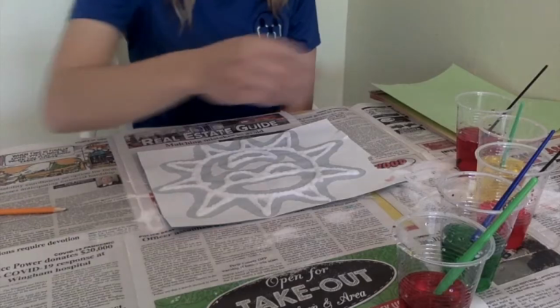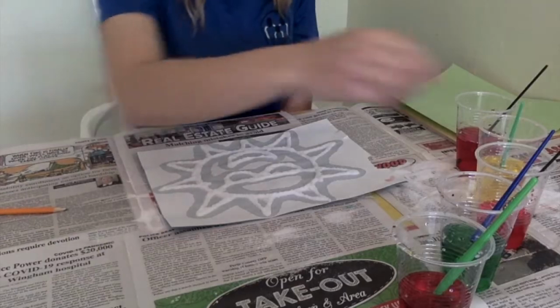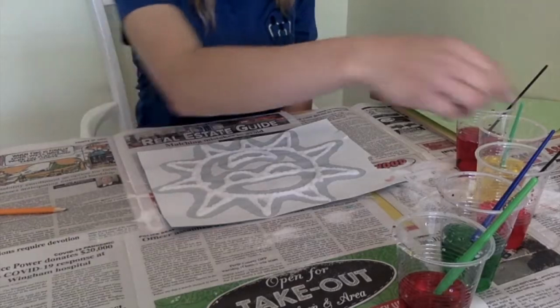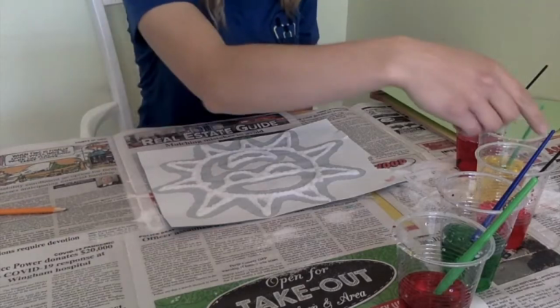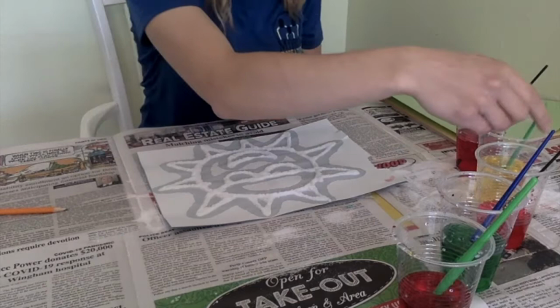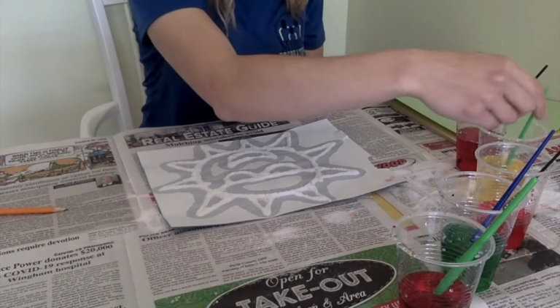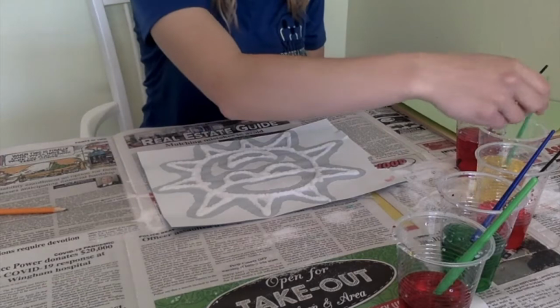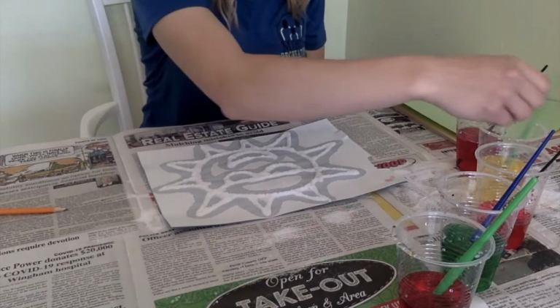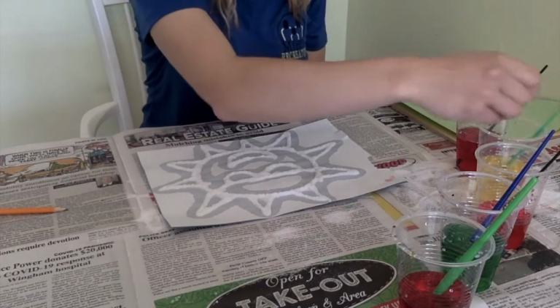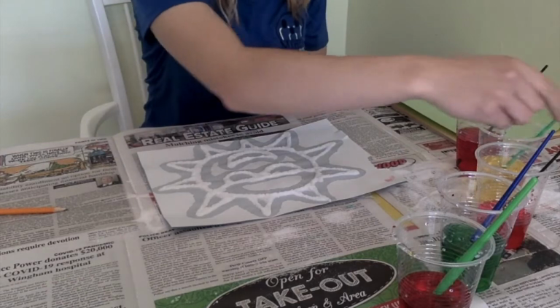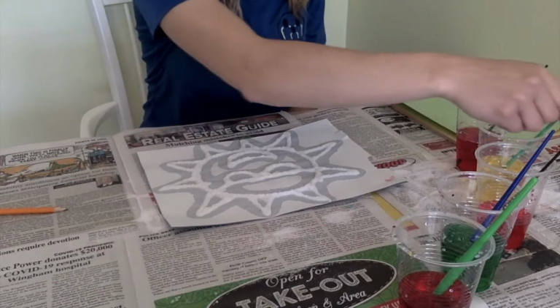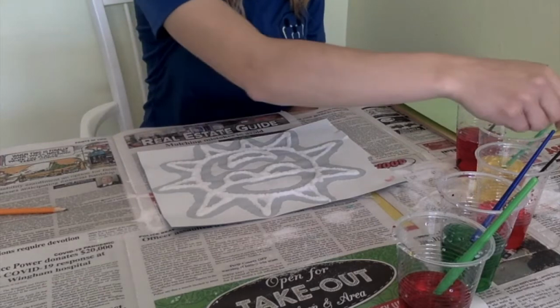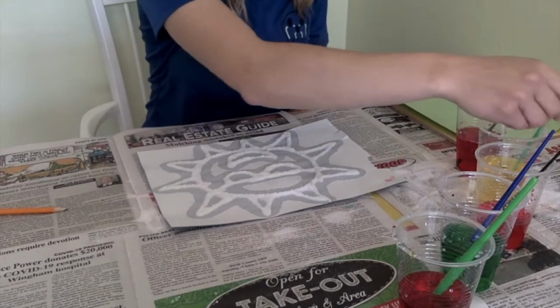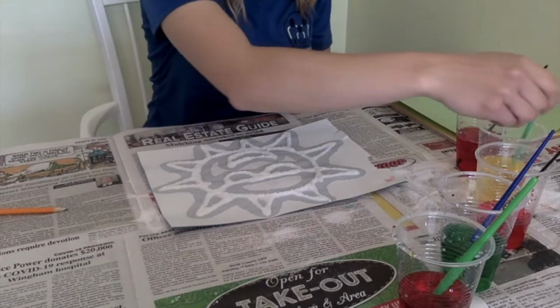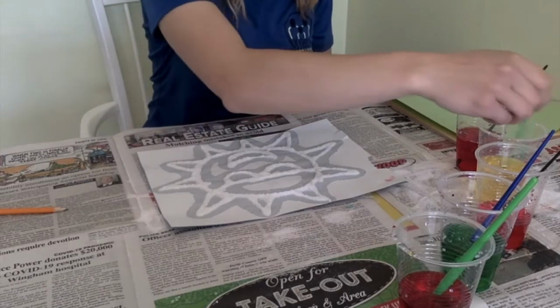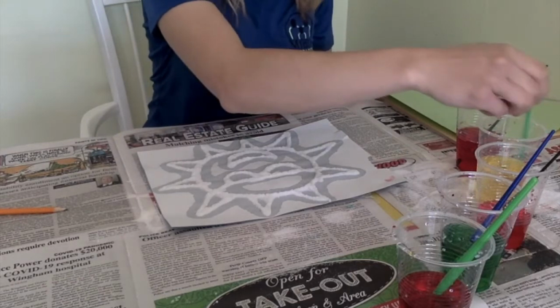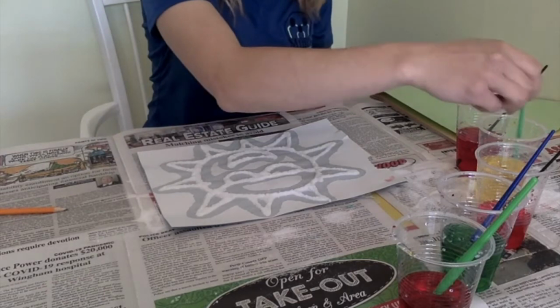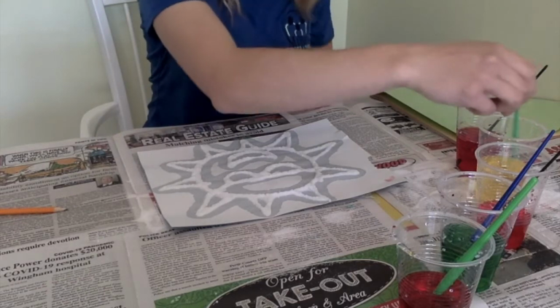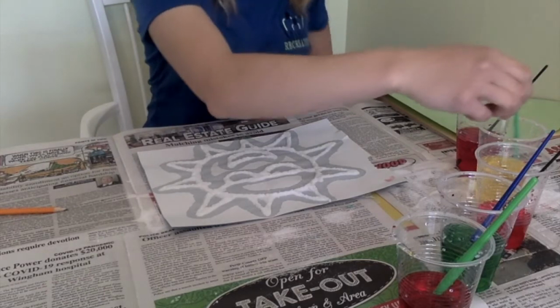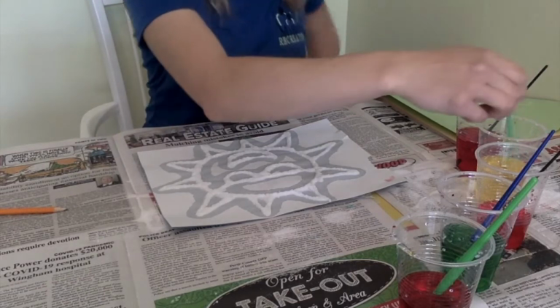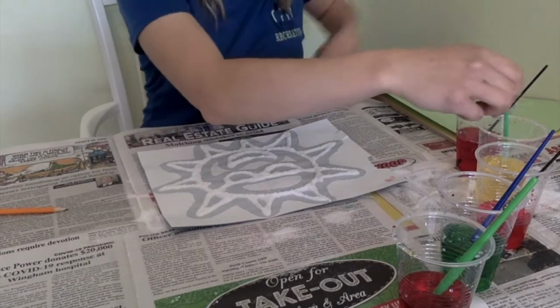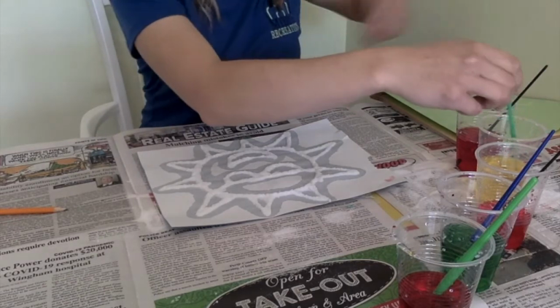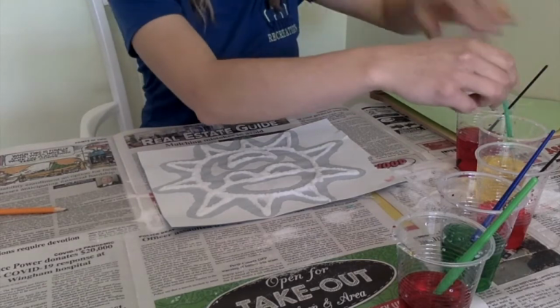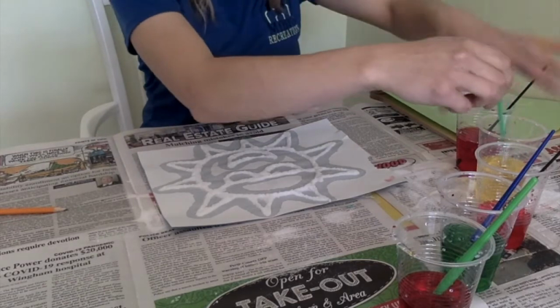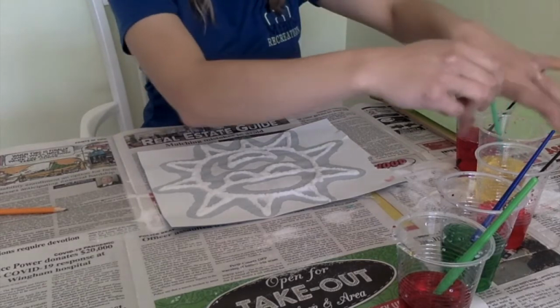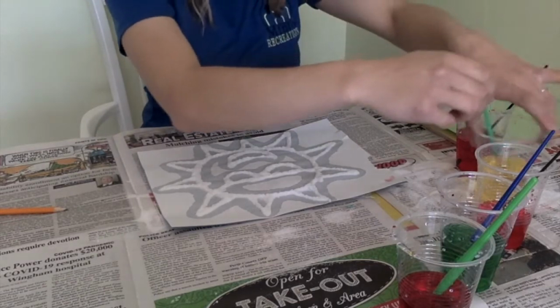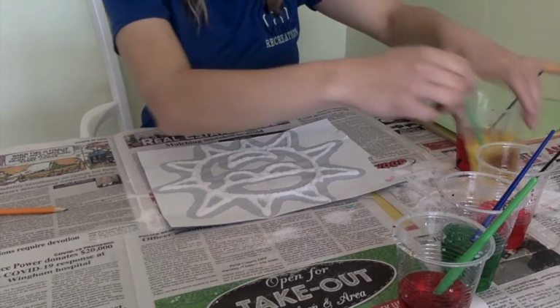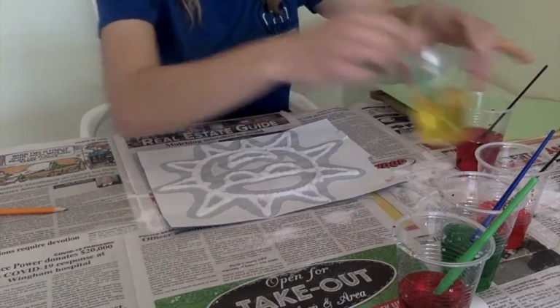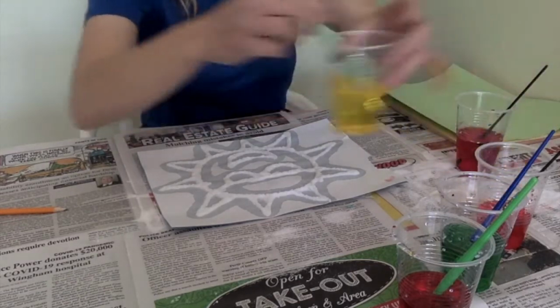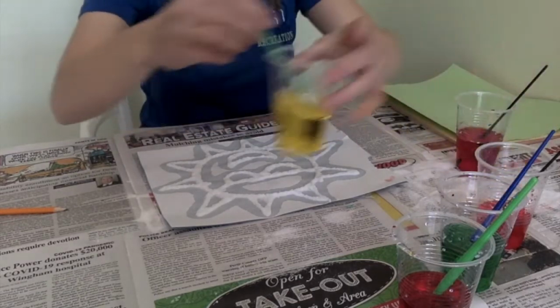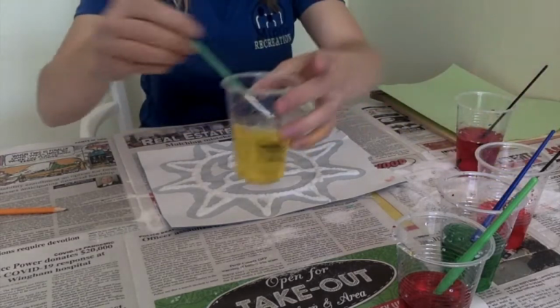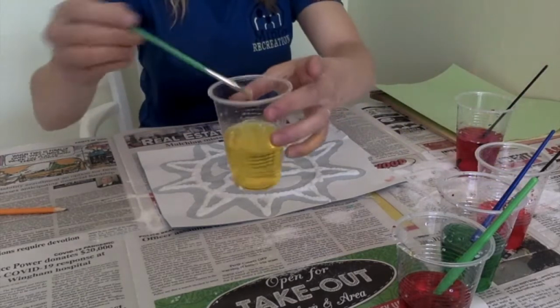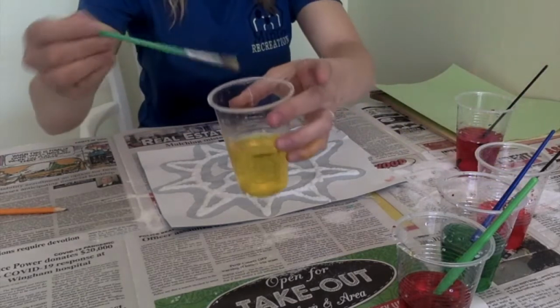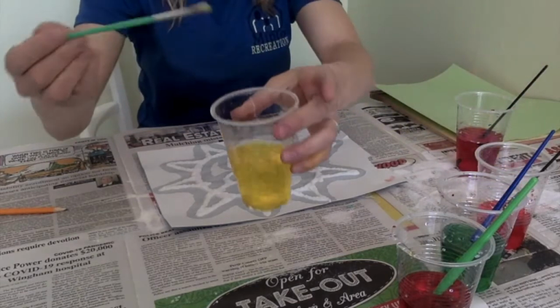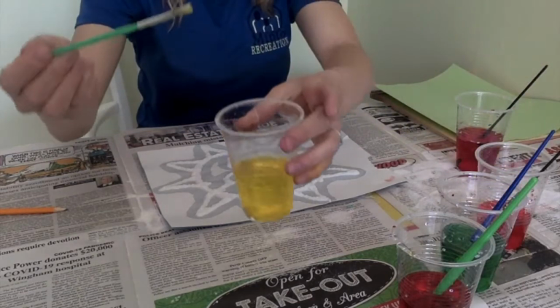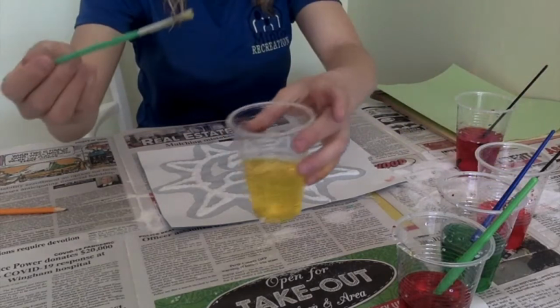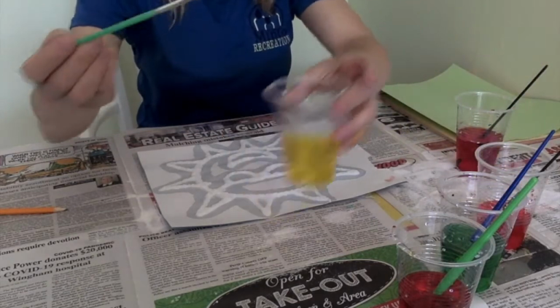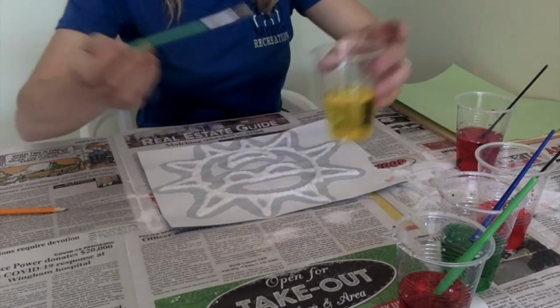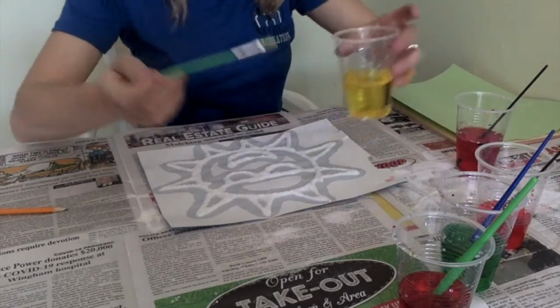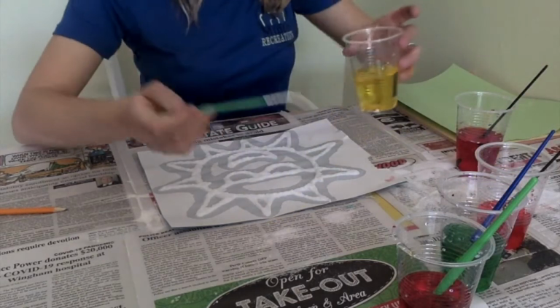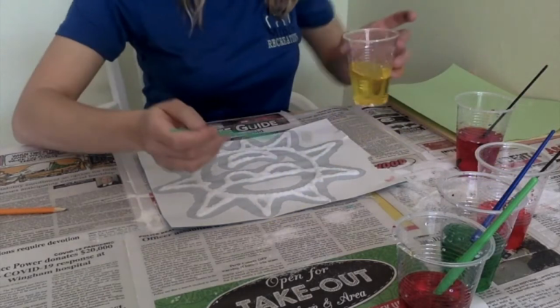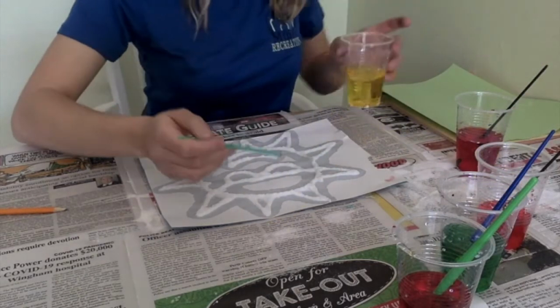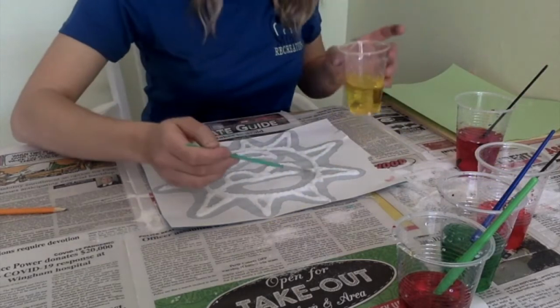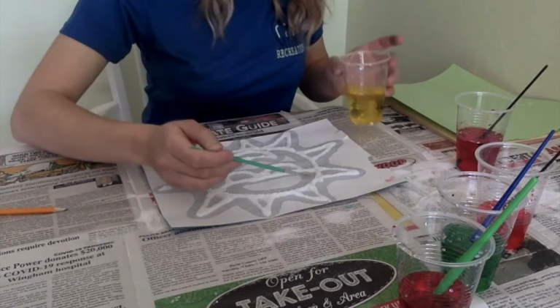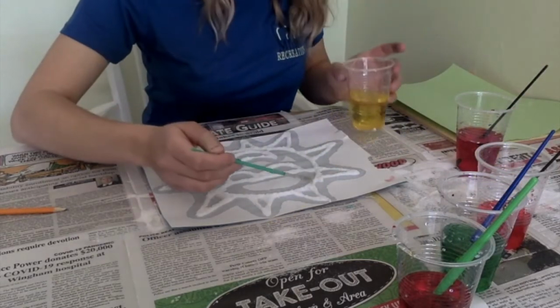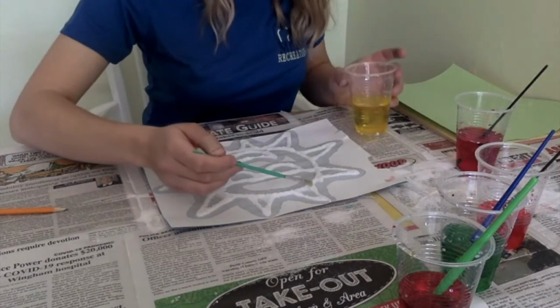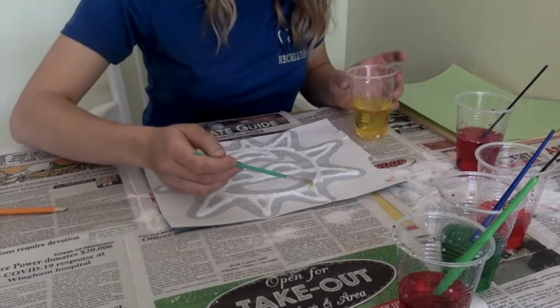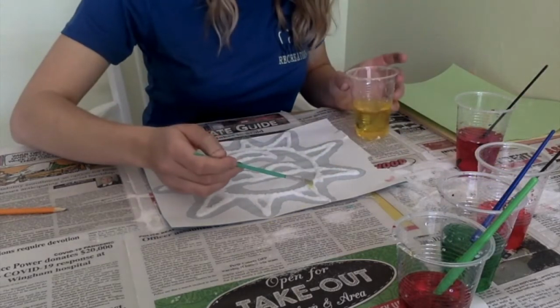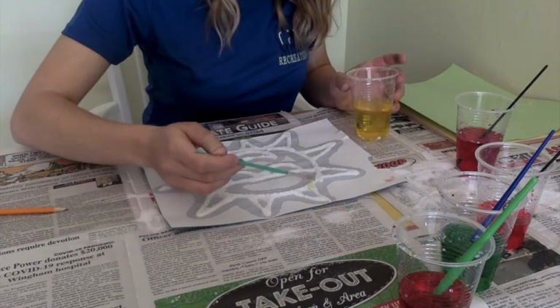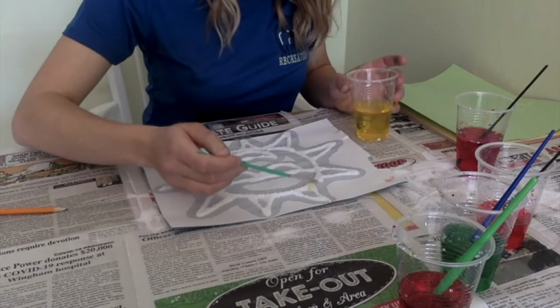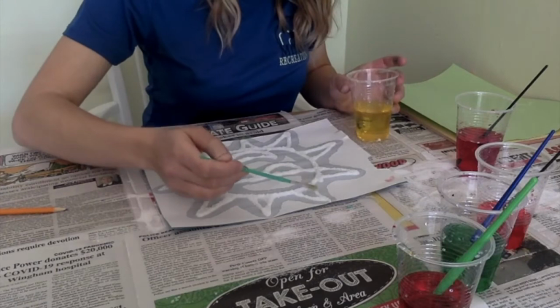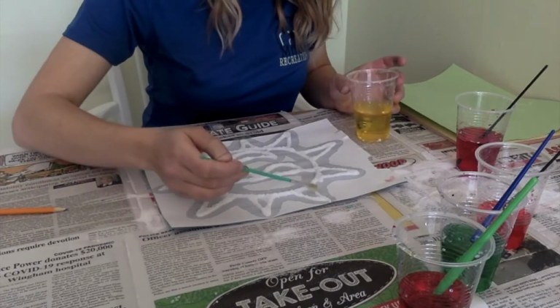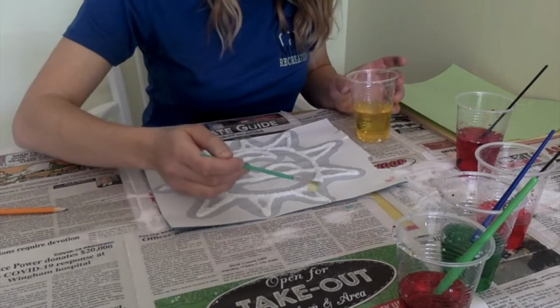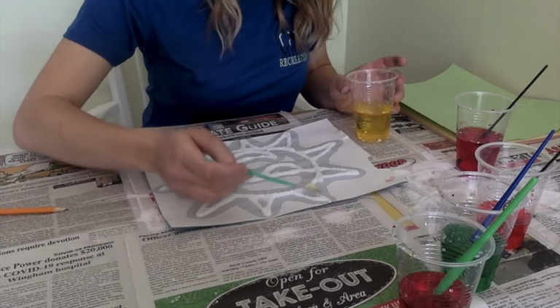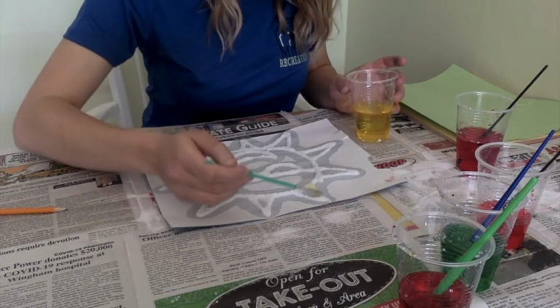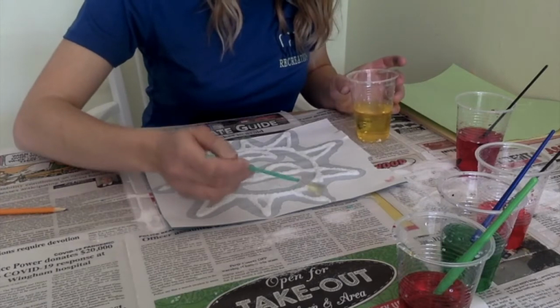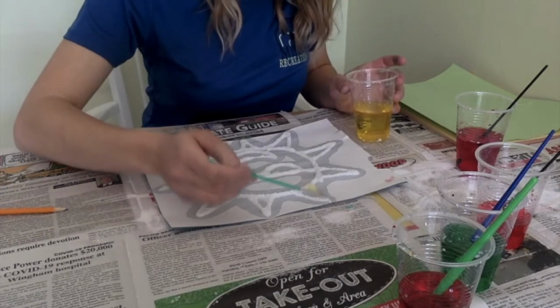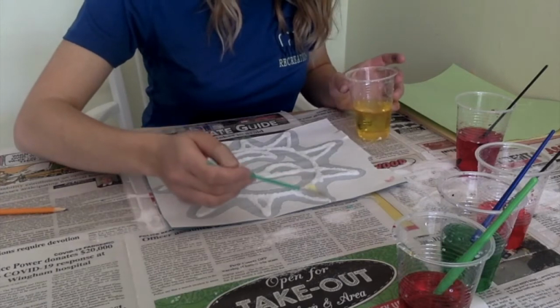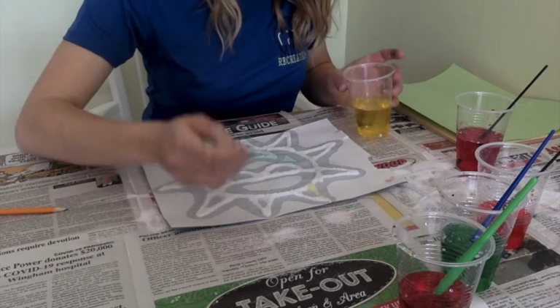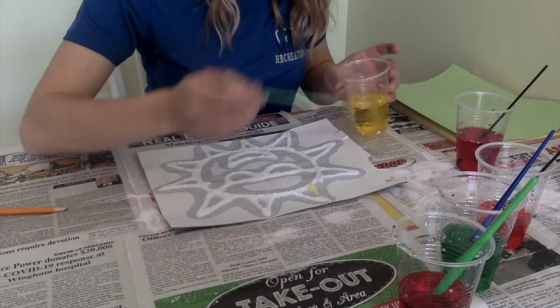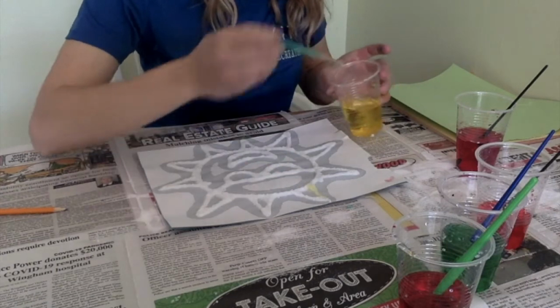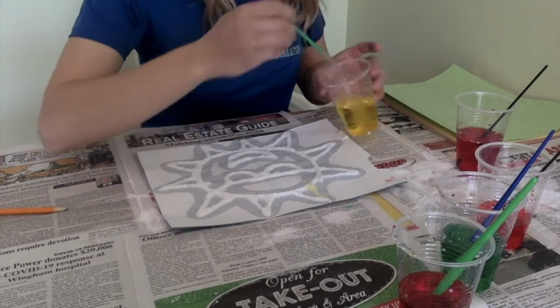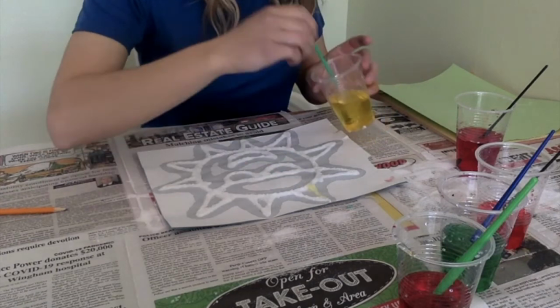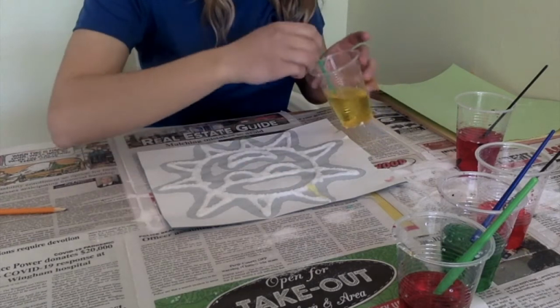Now that you've given your glue and salt a little bit of time to dry, you can use your colored water to start painting the picture.